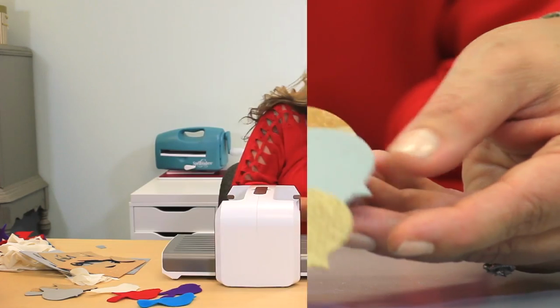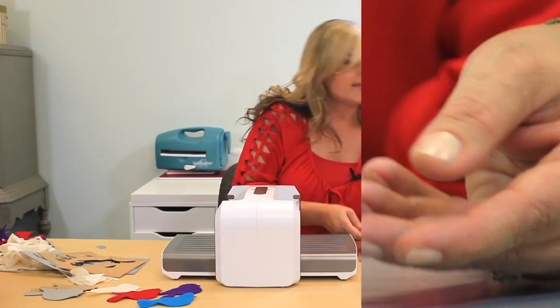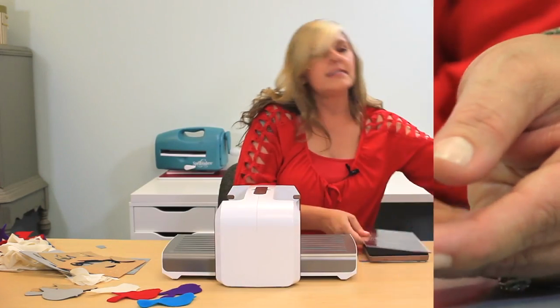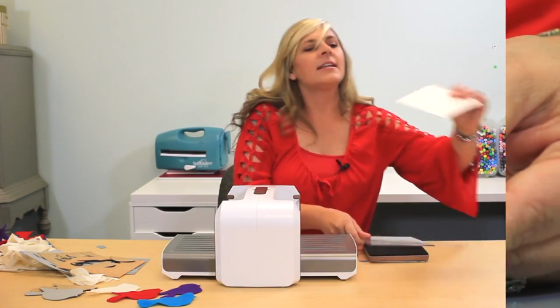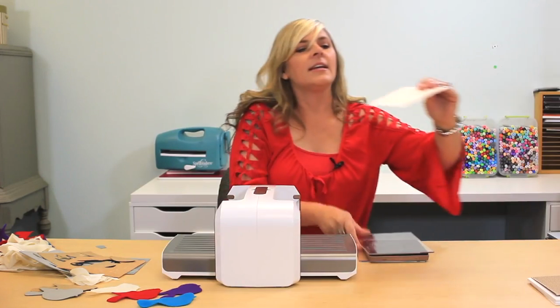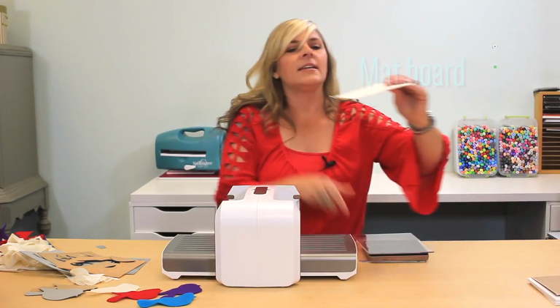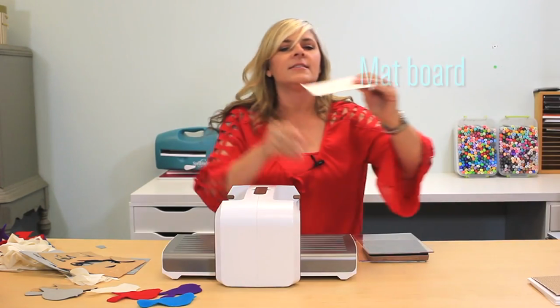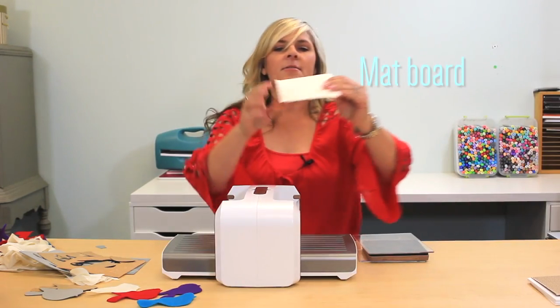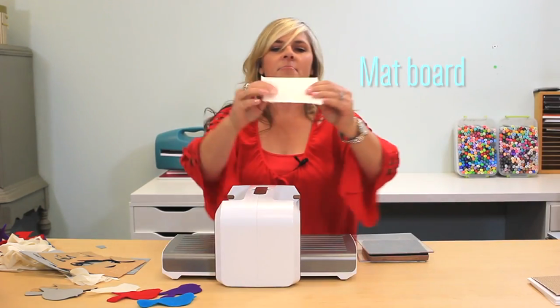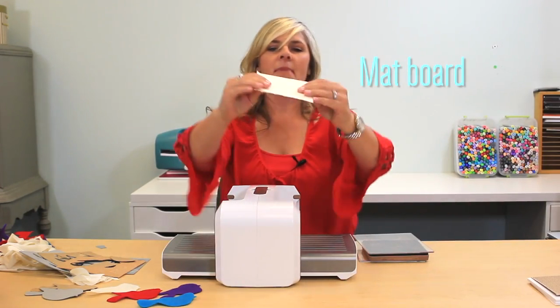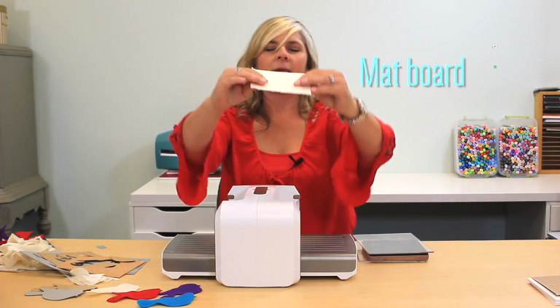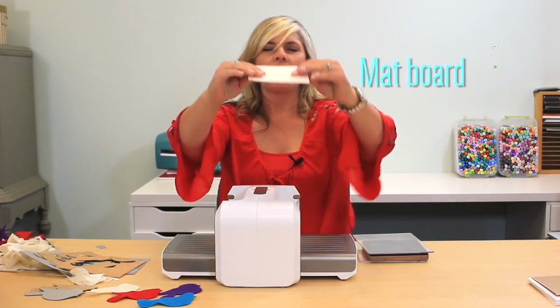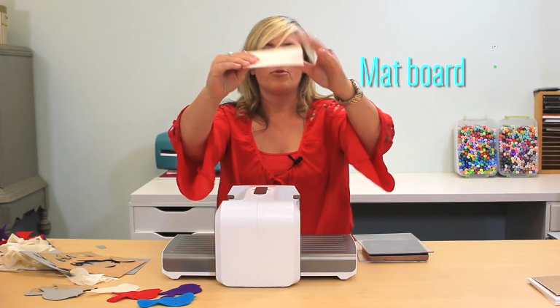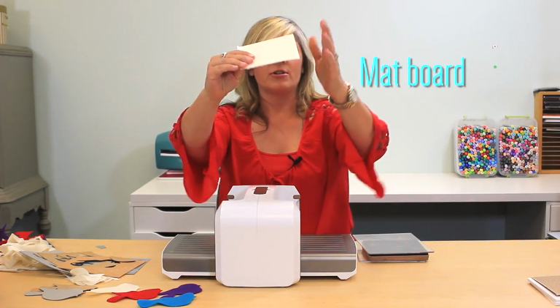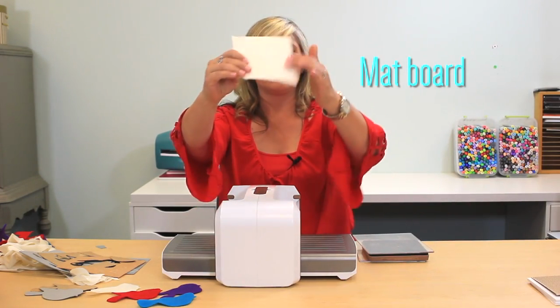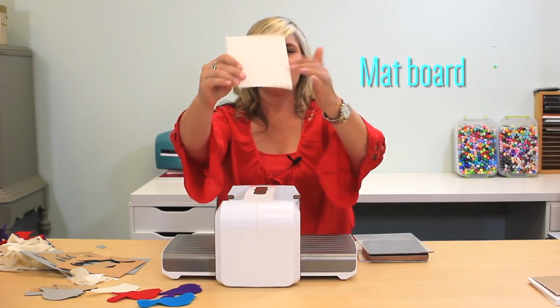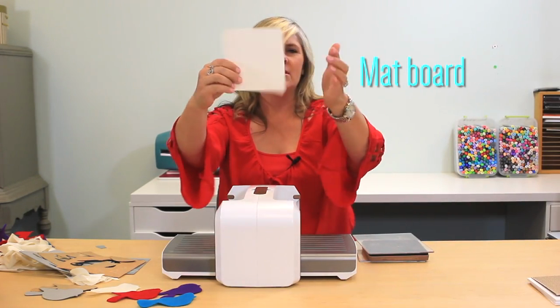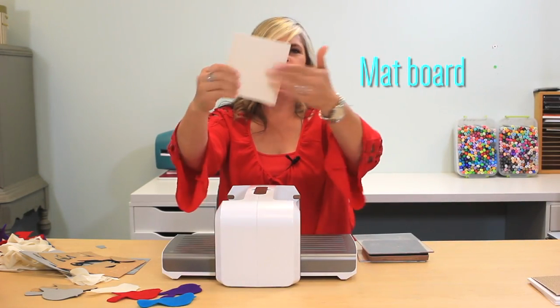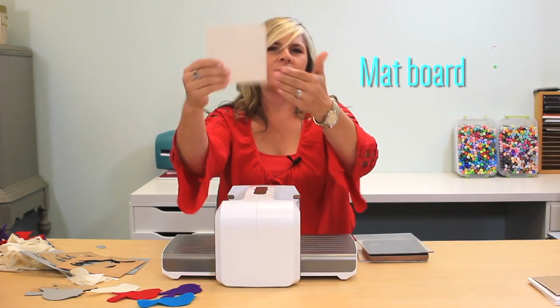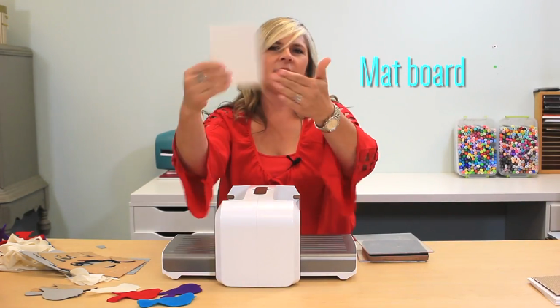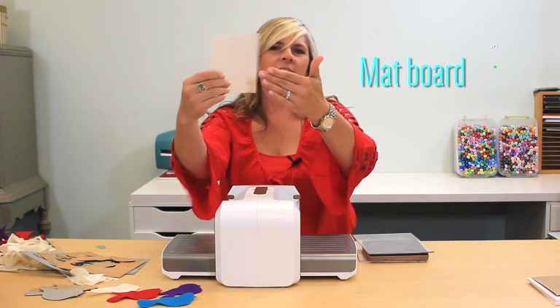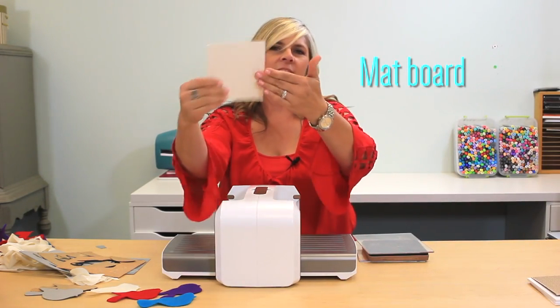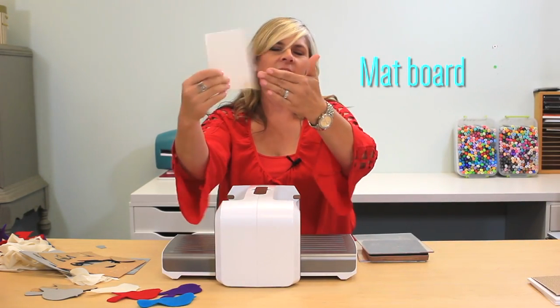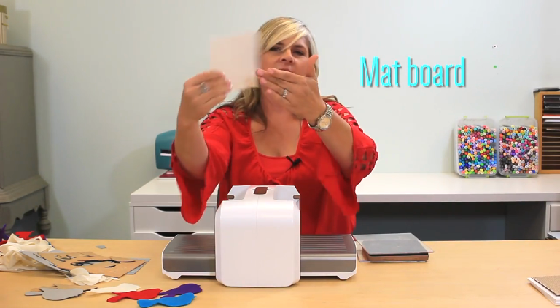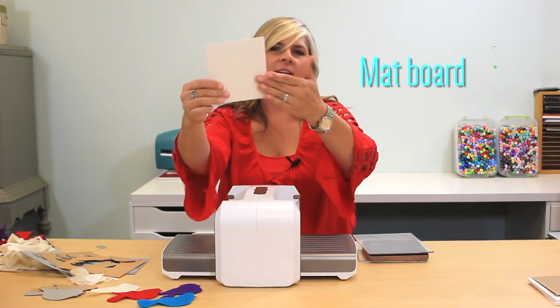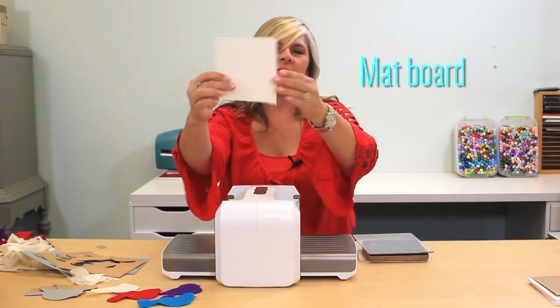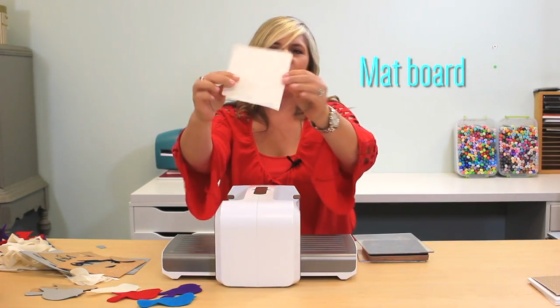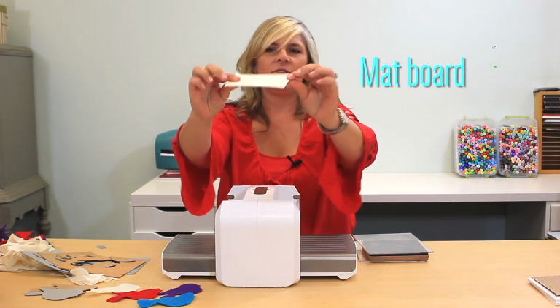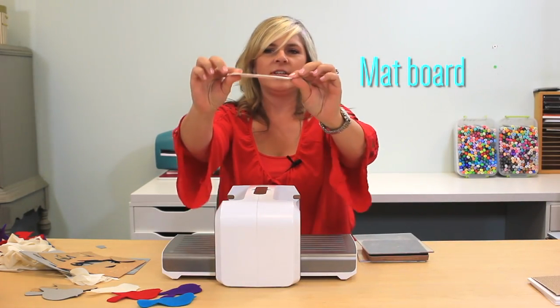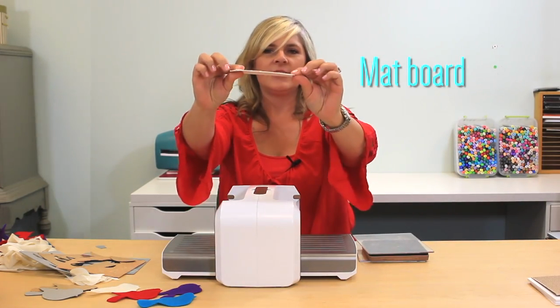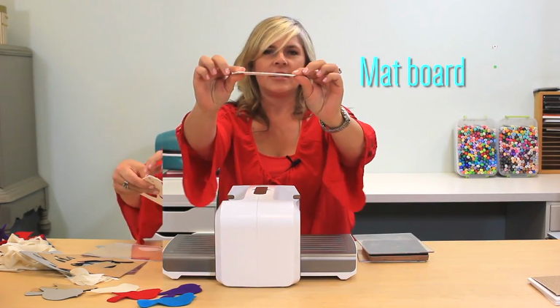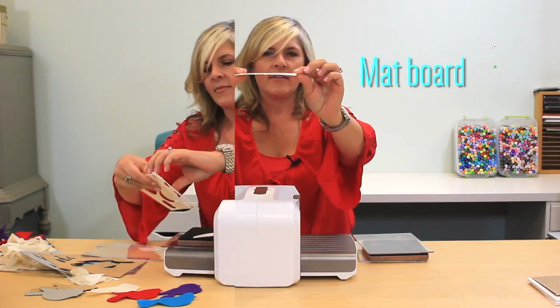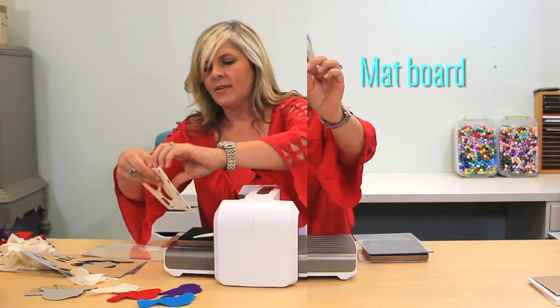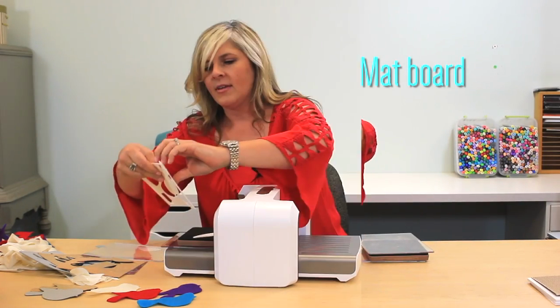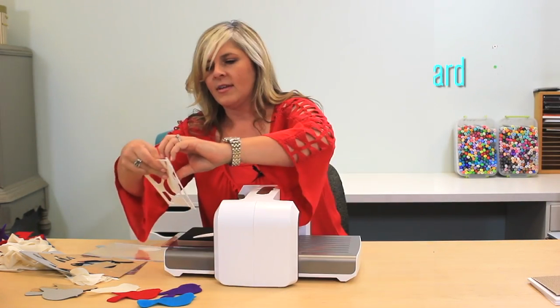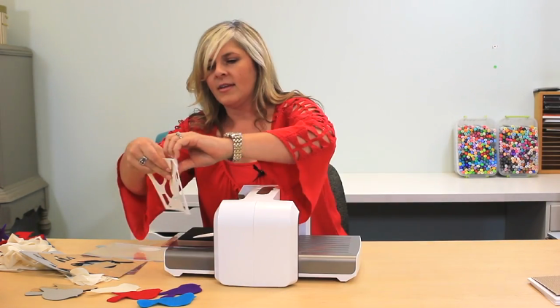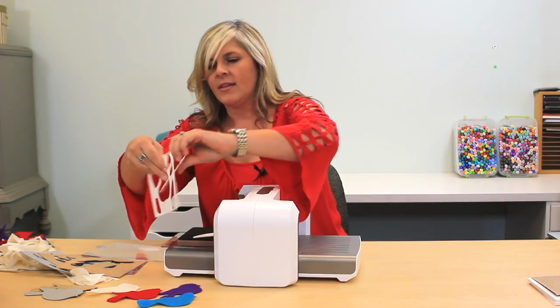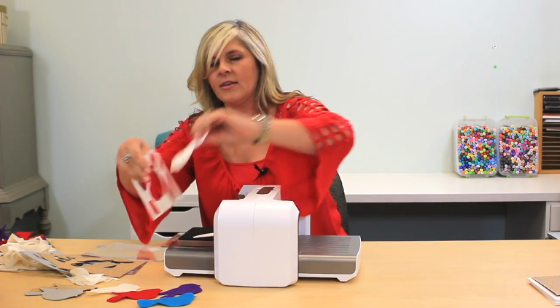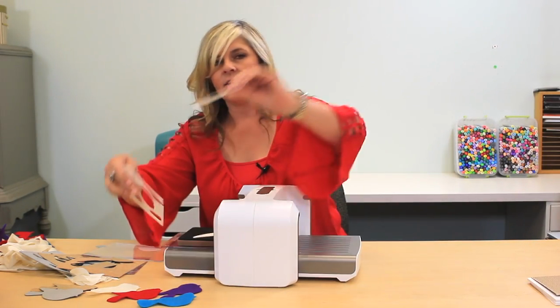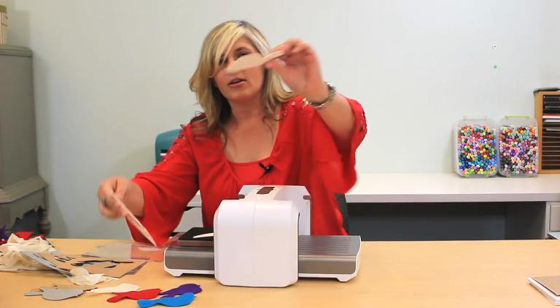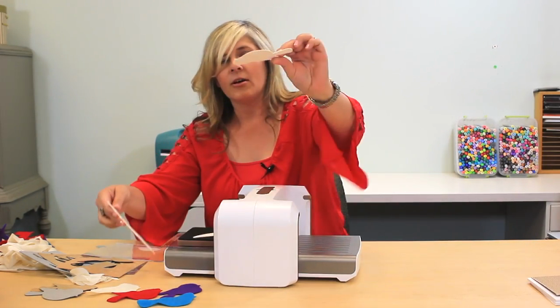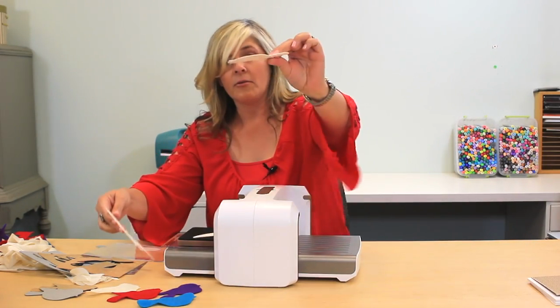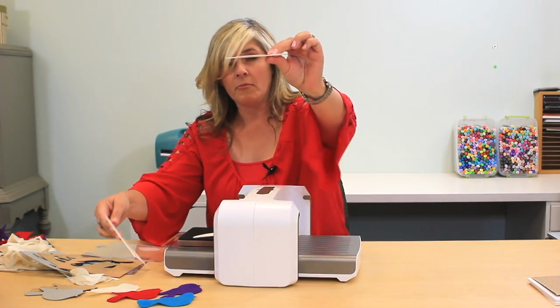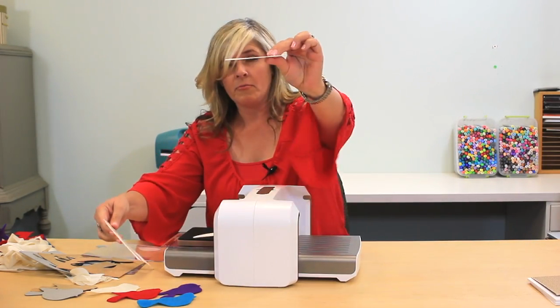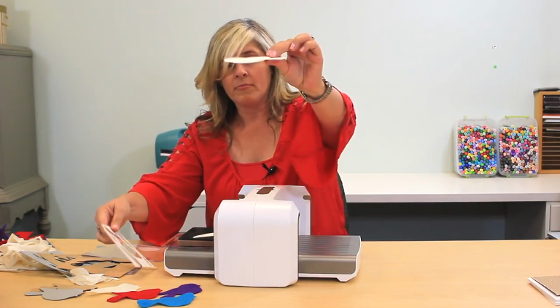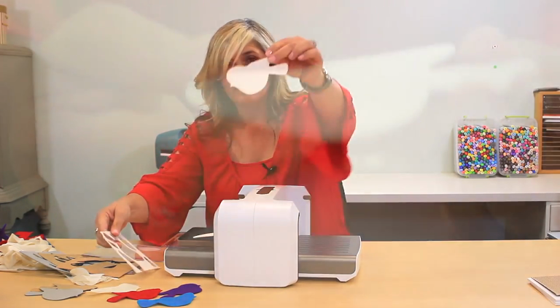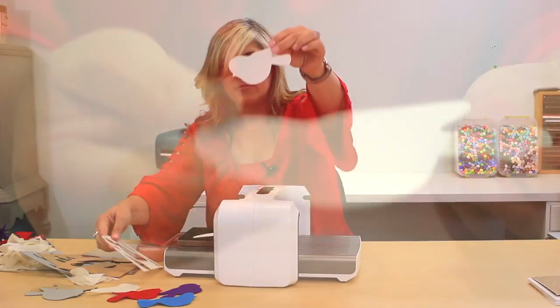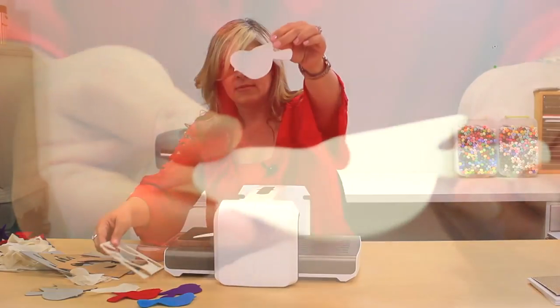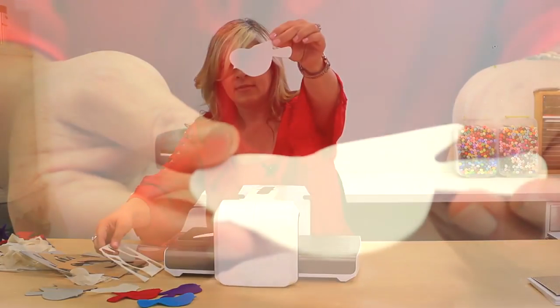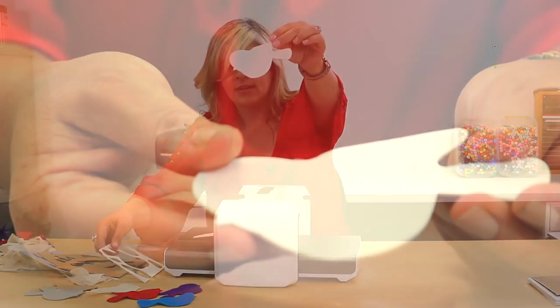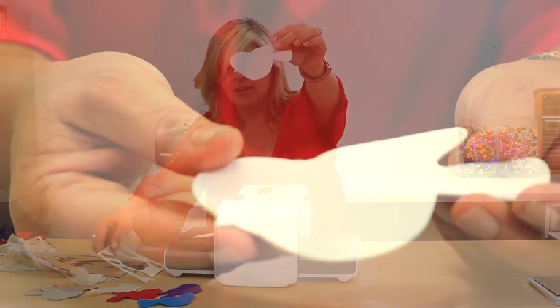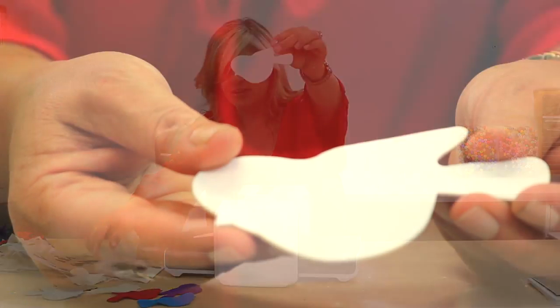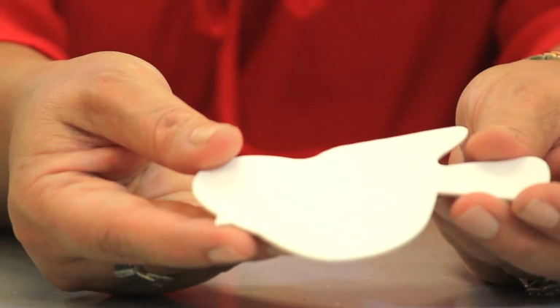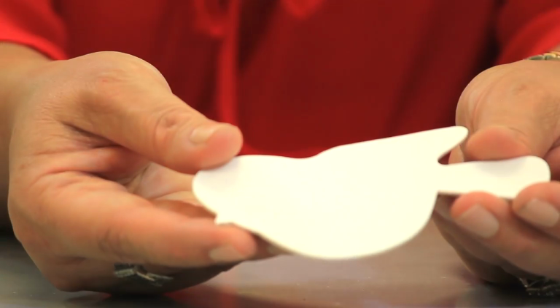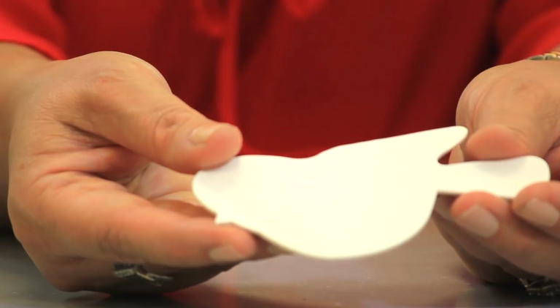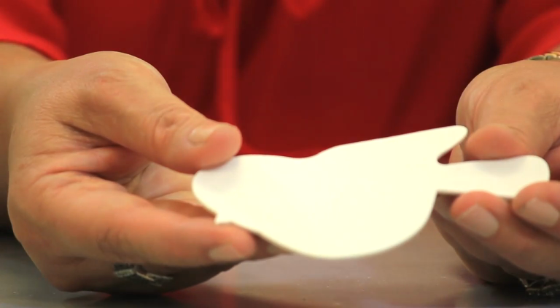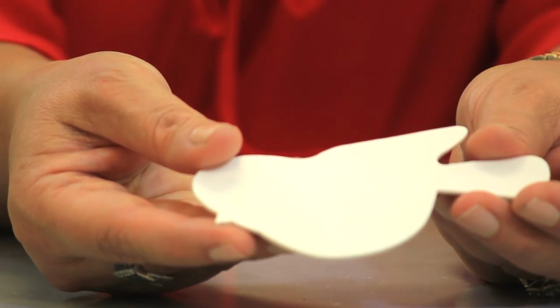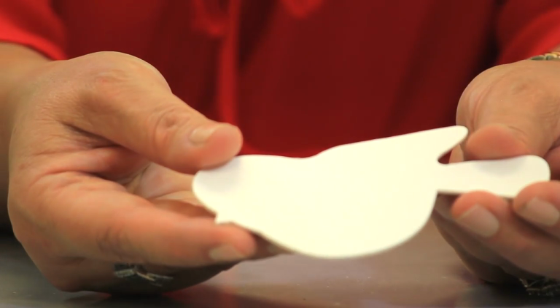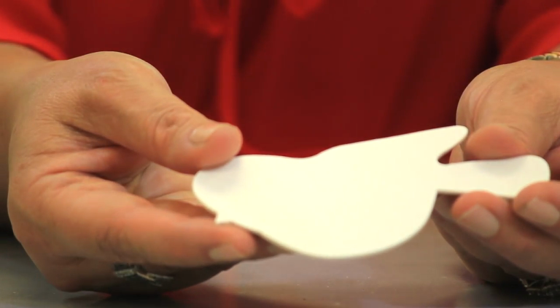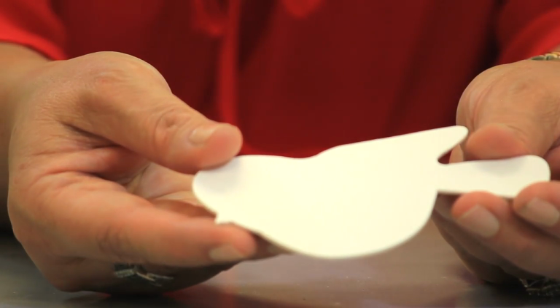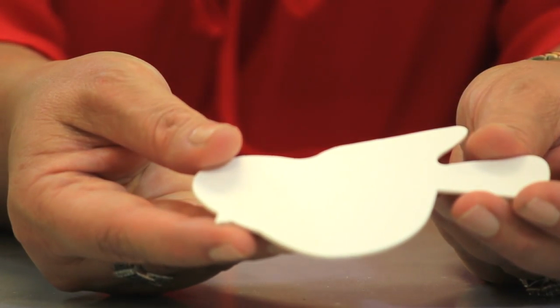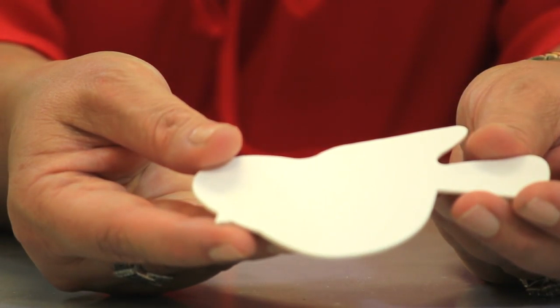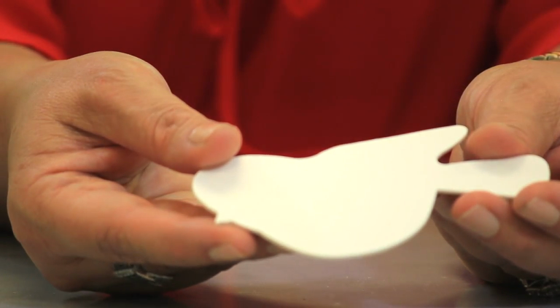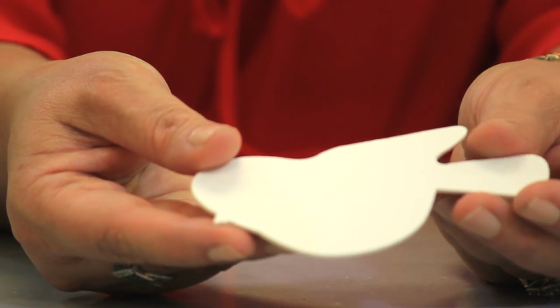This is mat board, so this is pretty heavy-duty stuff. And there you go. Take a look at that. That's pretty amazing.